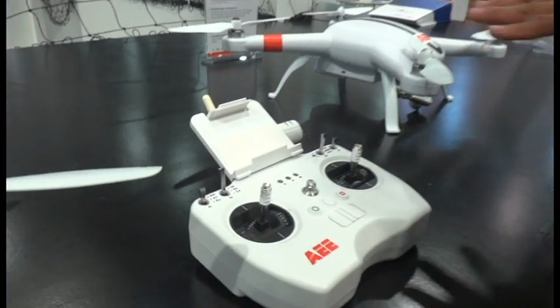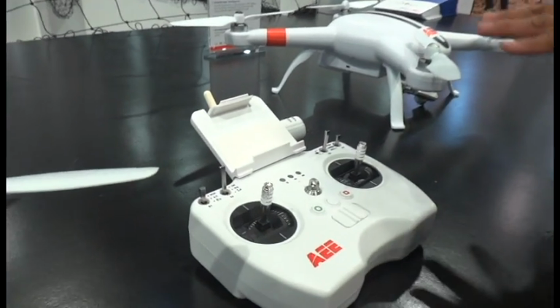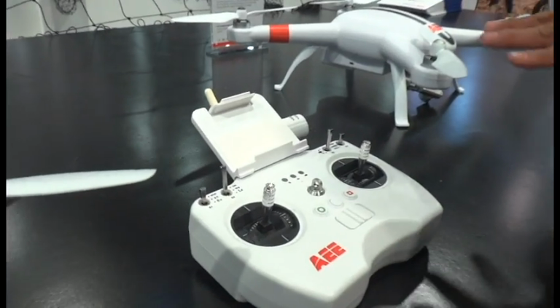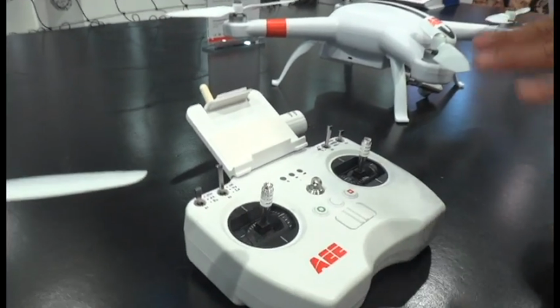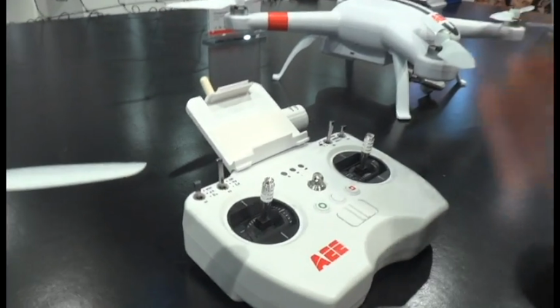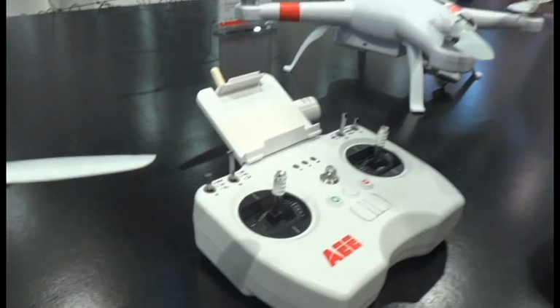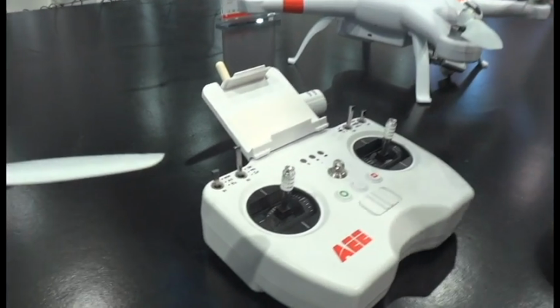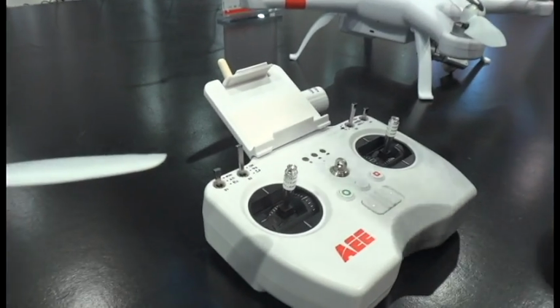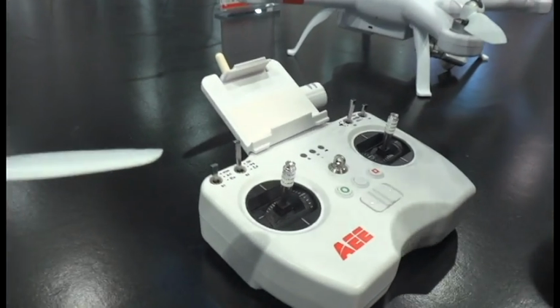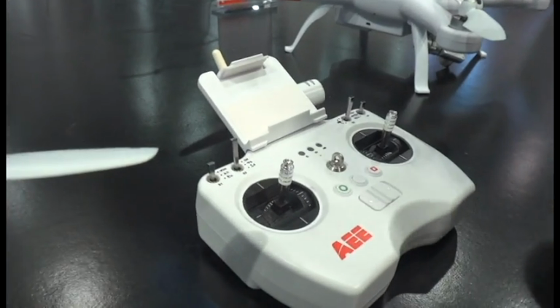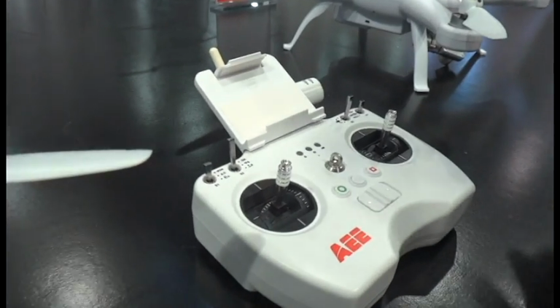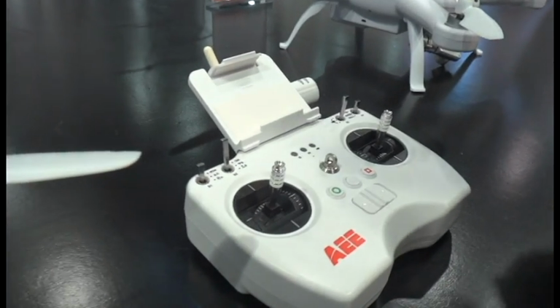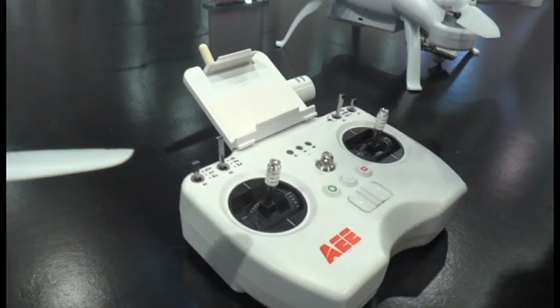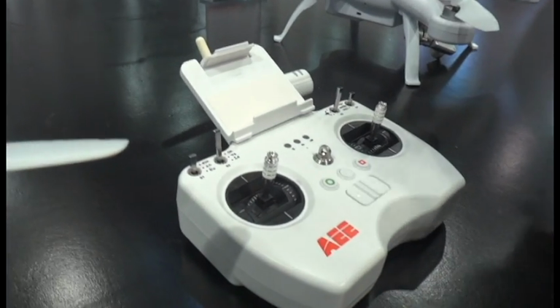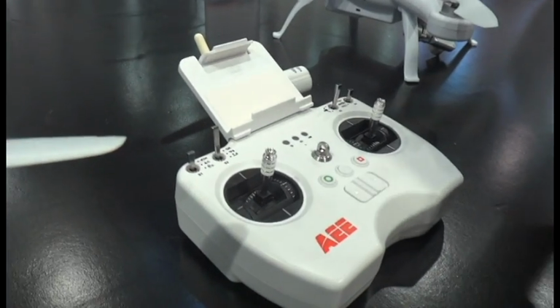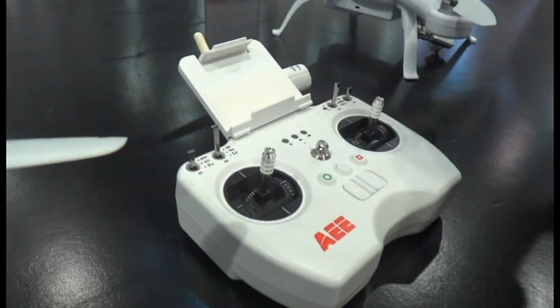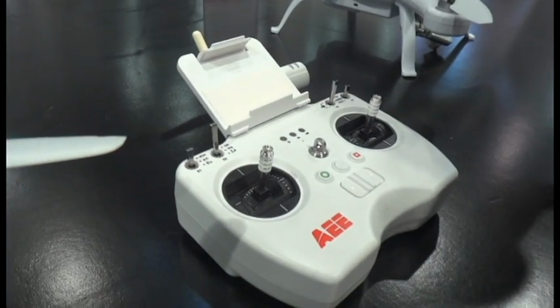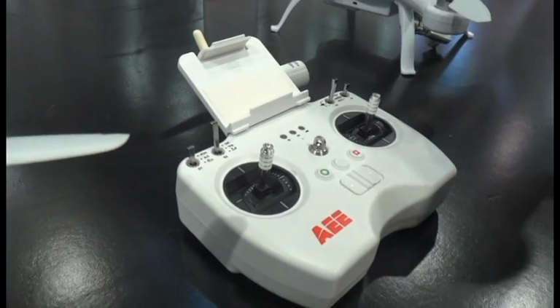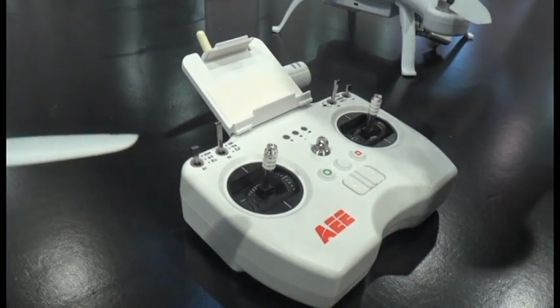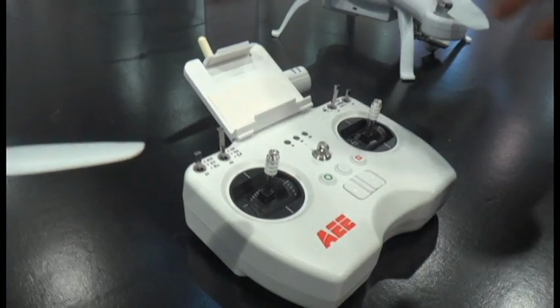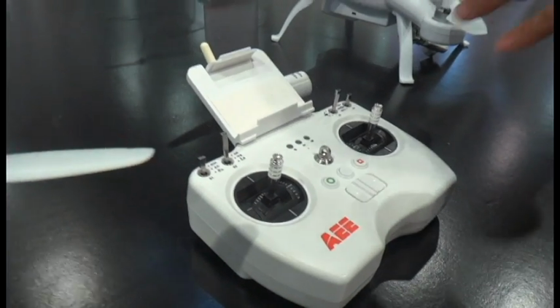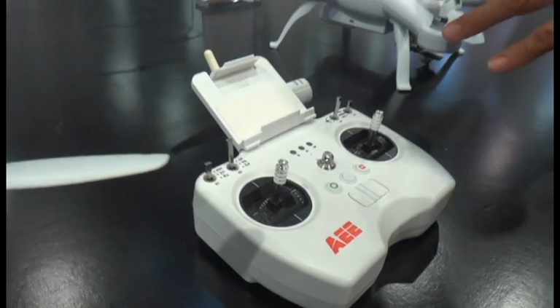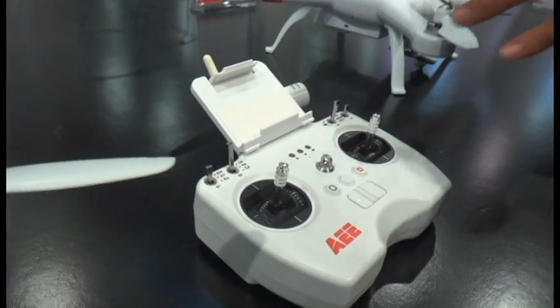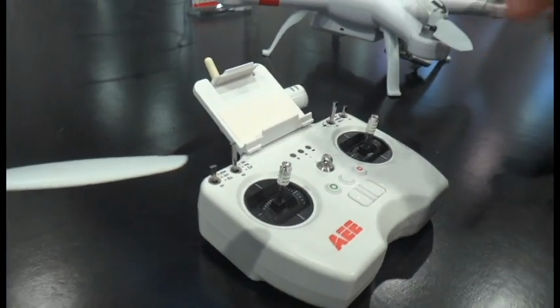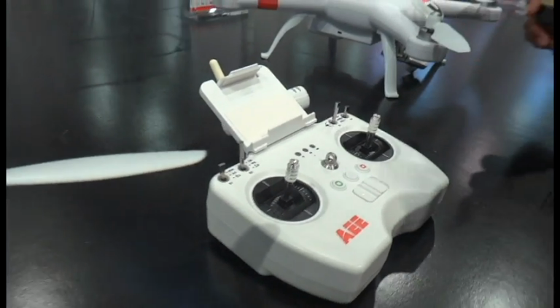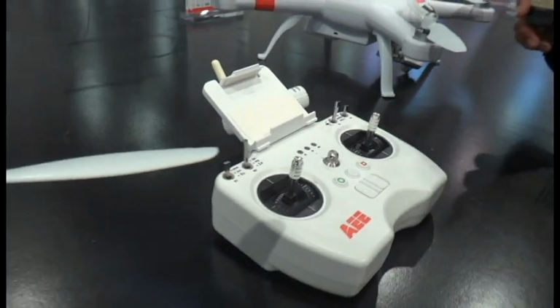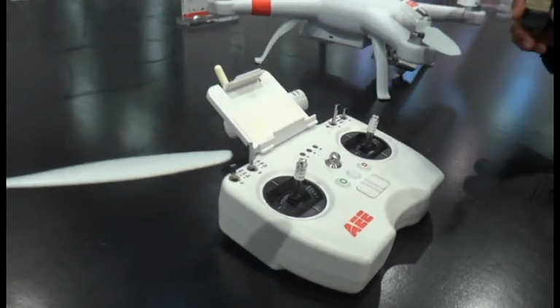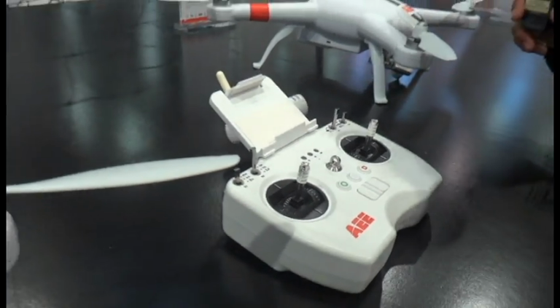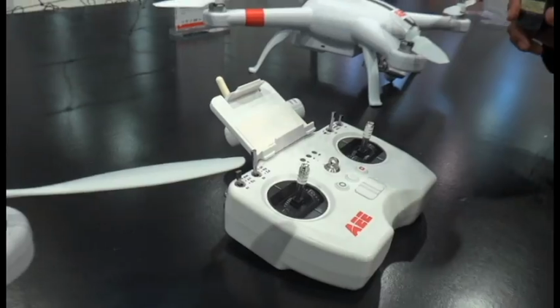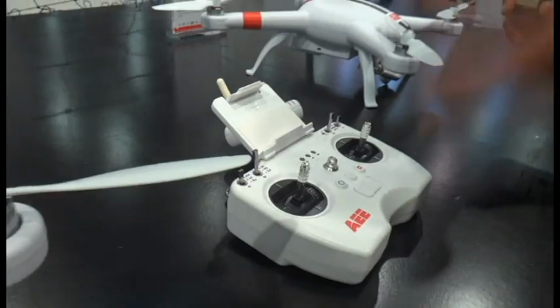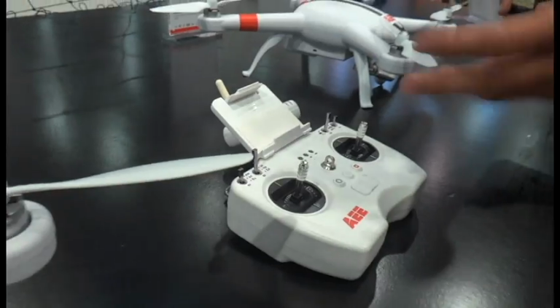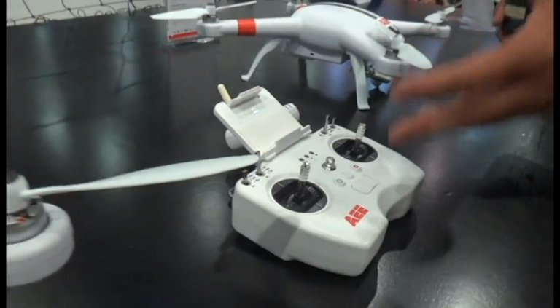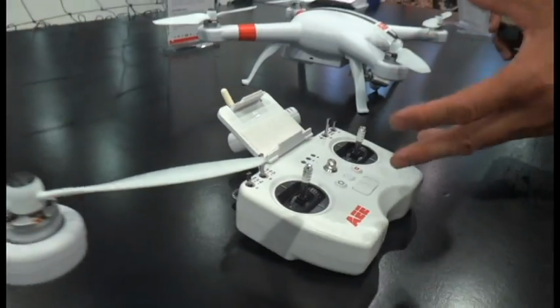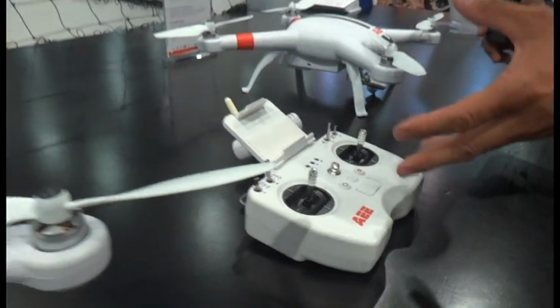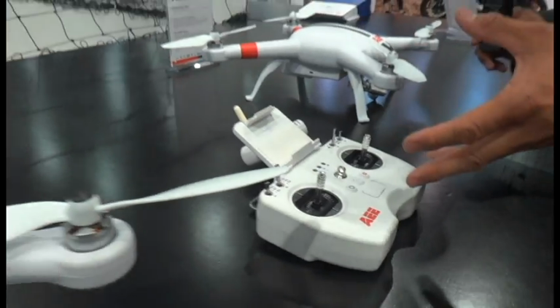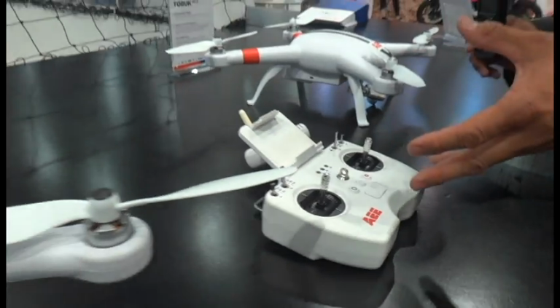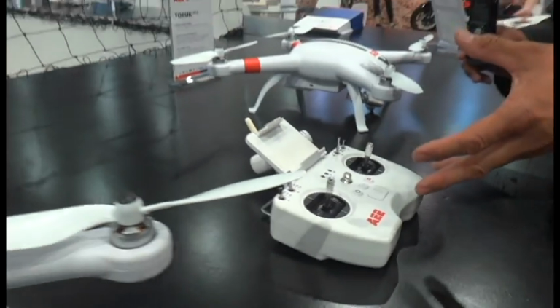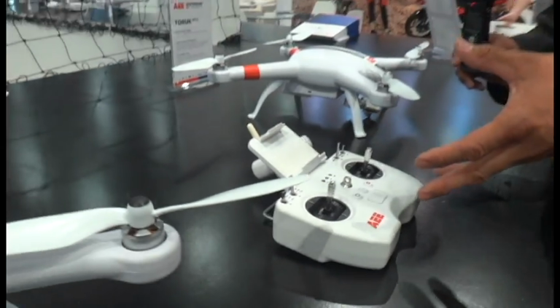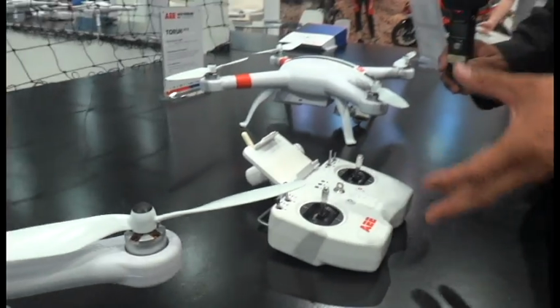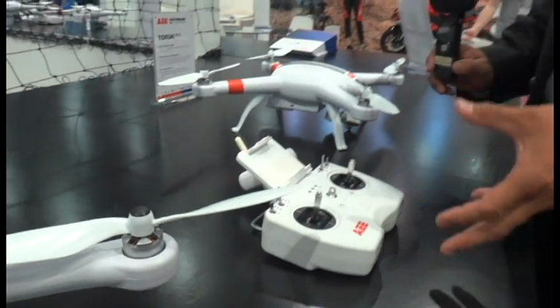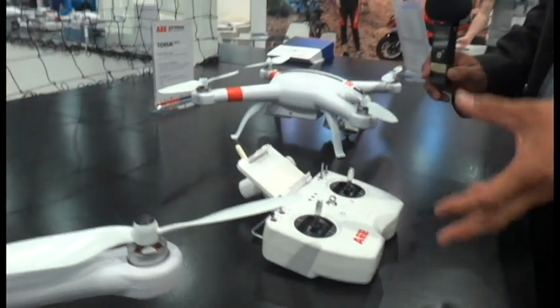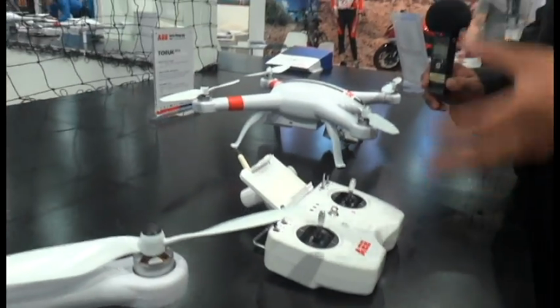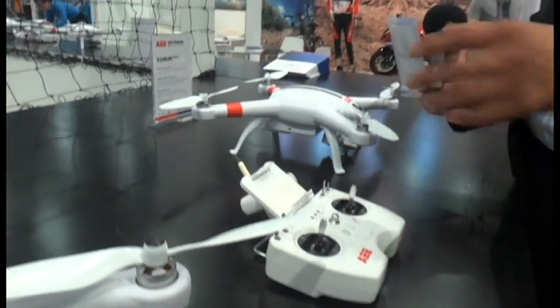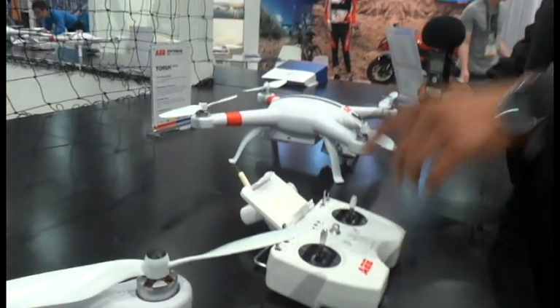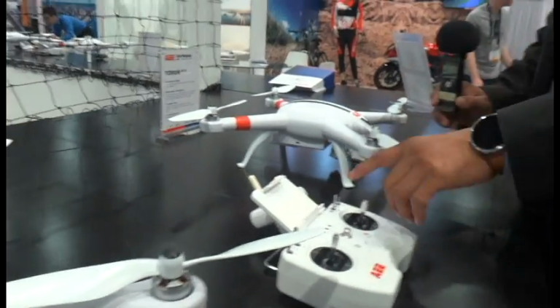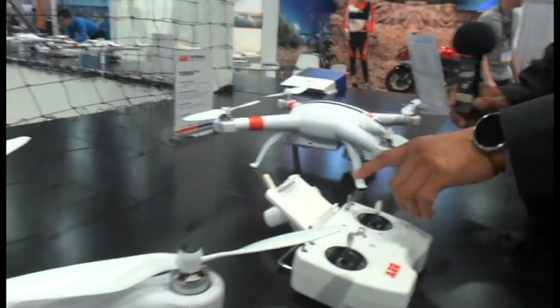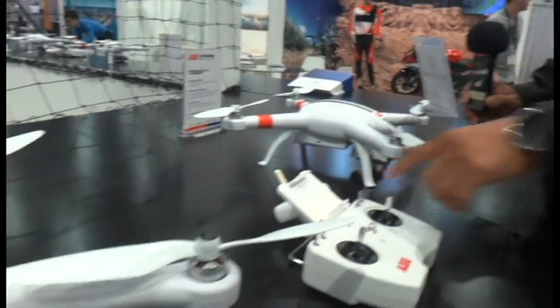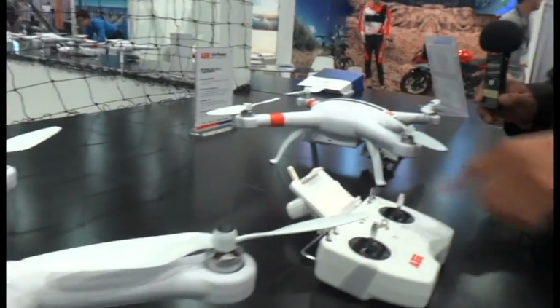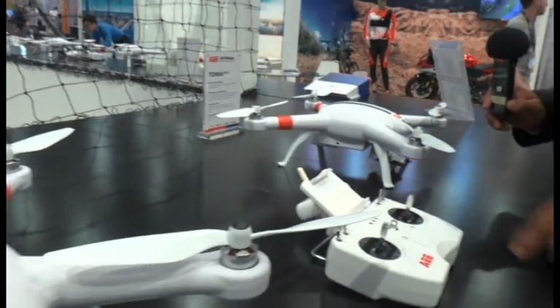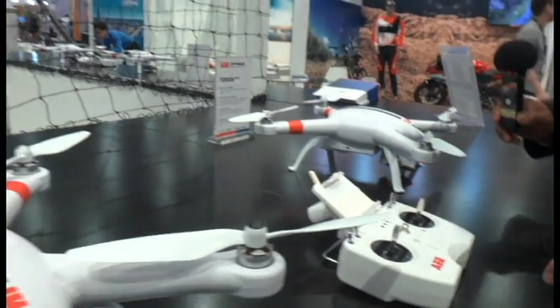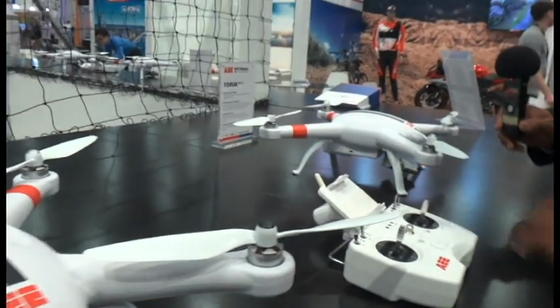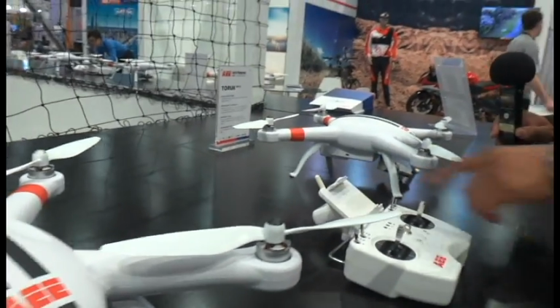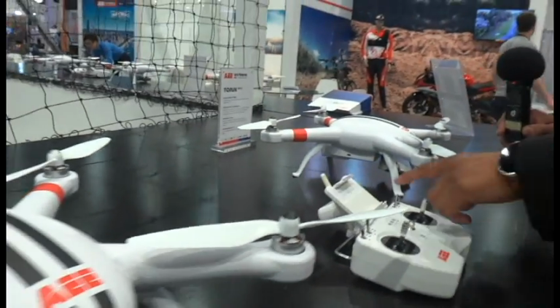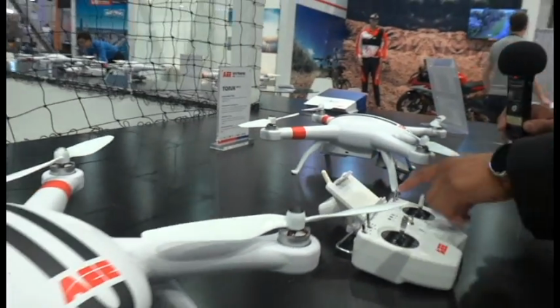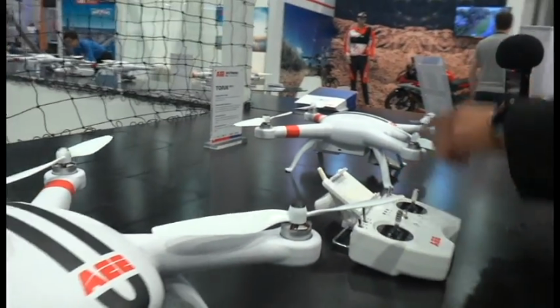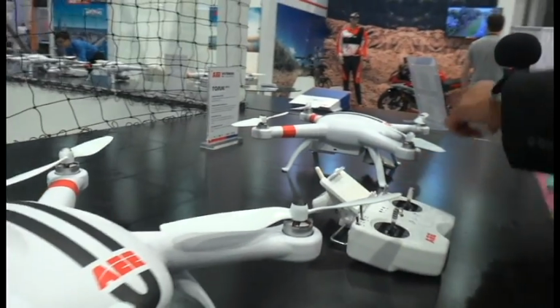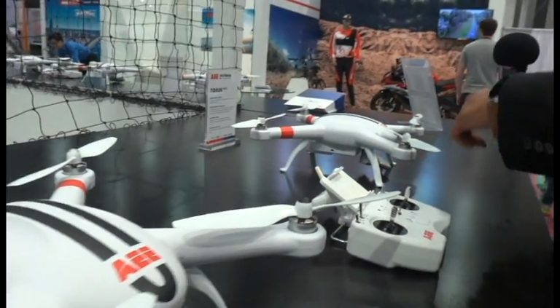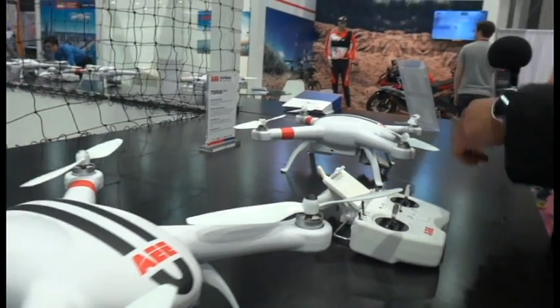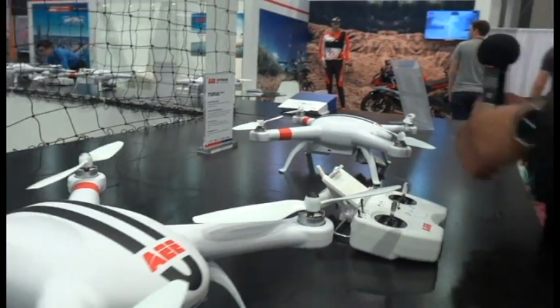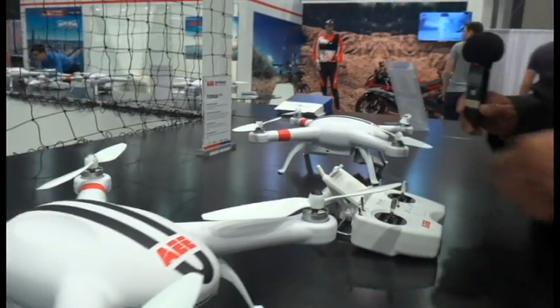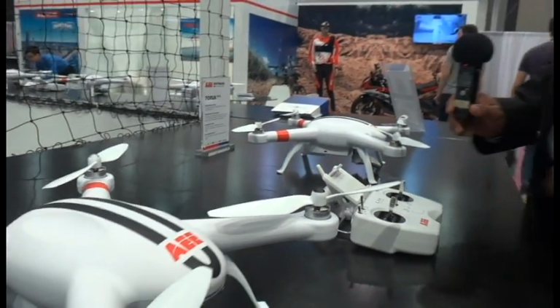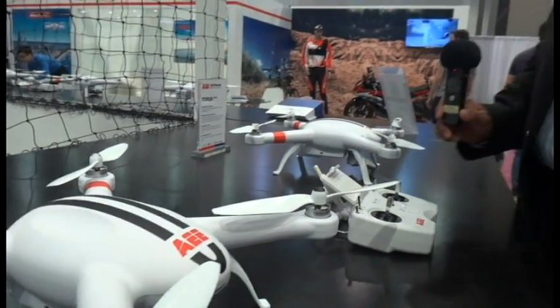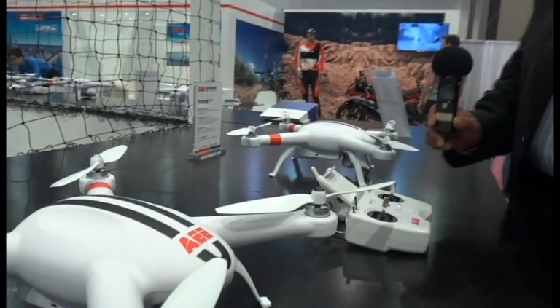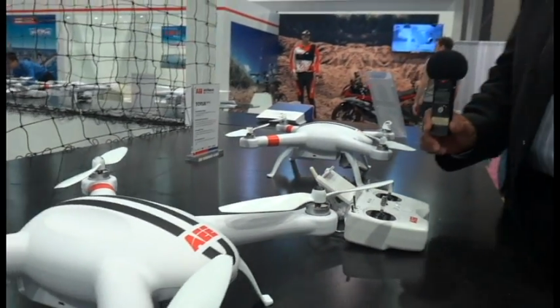They run 10-inch props, which are larger than our competitors, and they run for 25 minutes. They have a GPS mode which makes it very easy to fly, and they also have the ability to shoot and record as well.